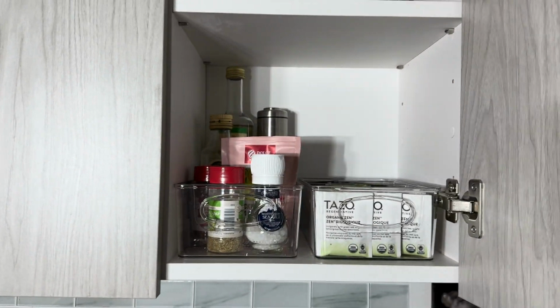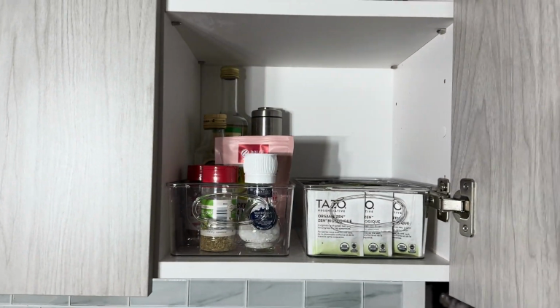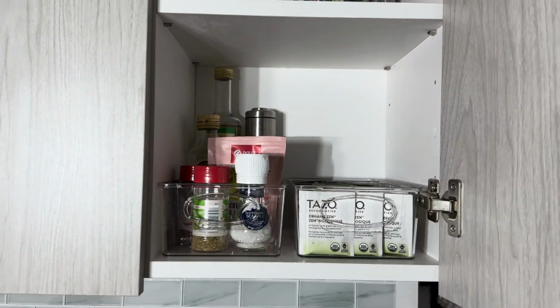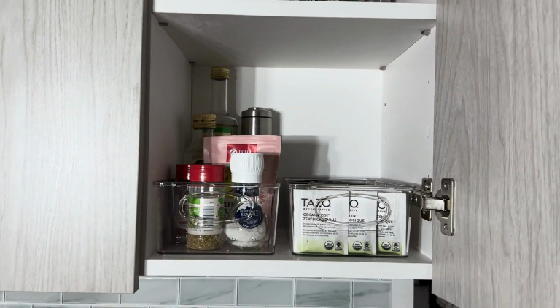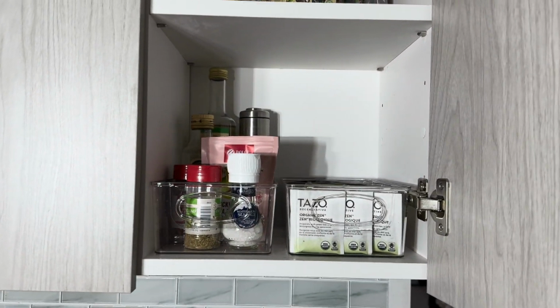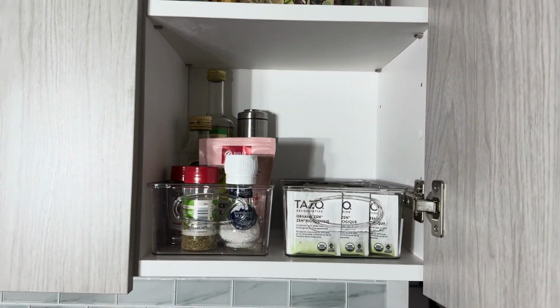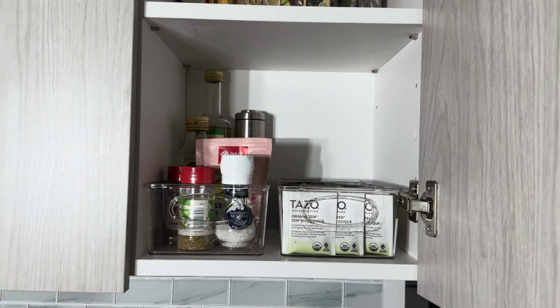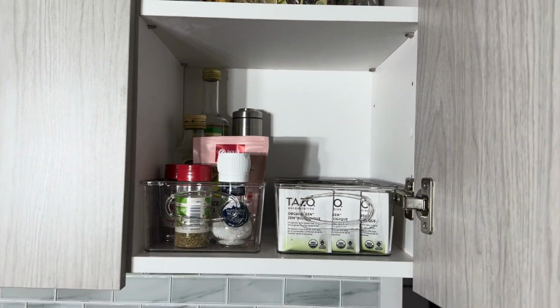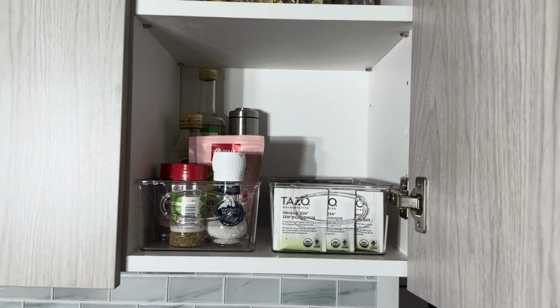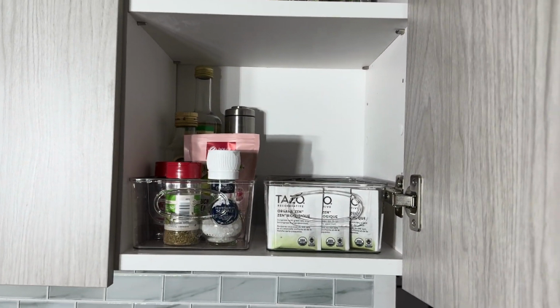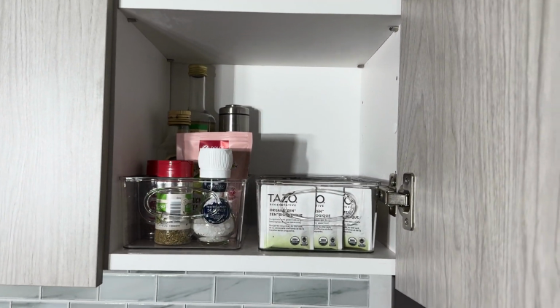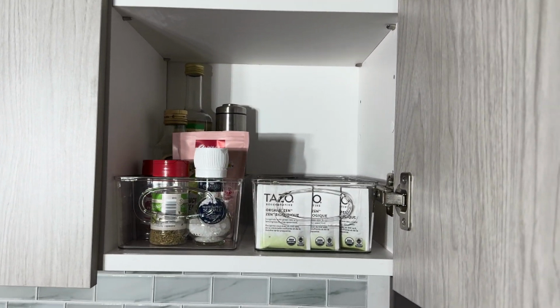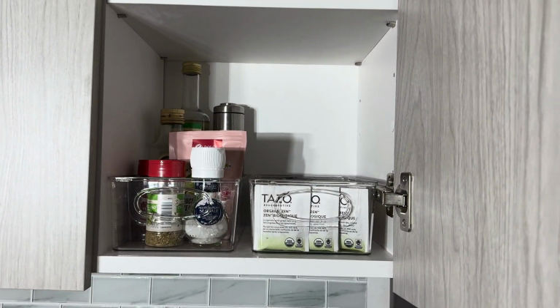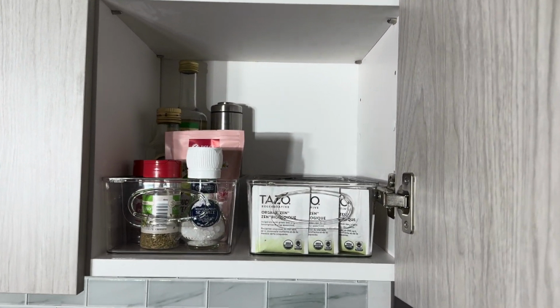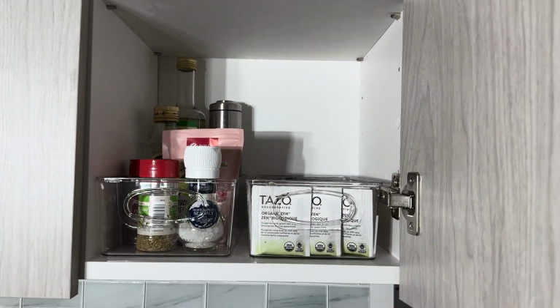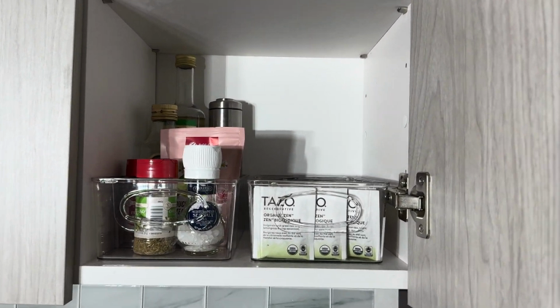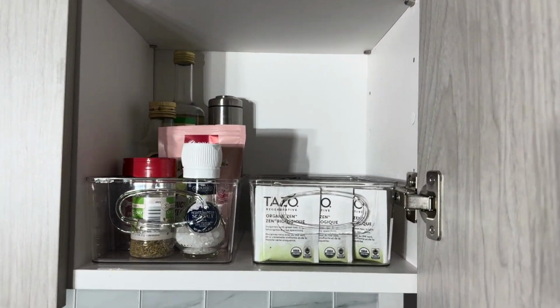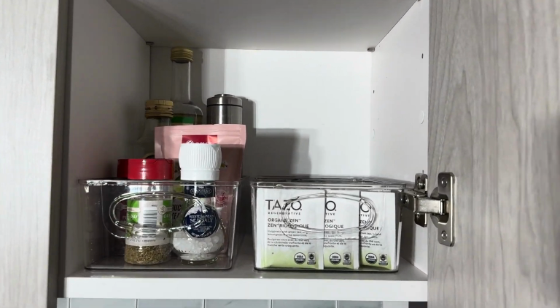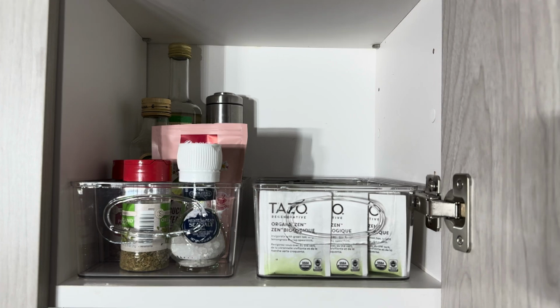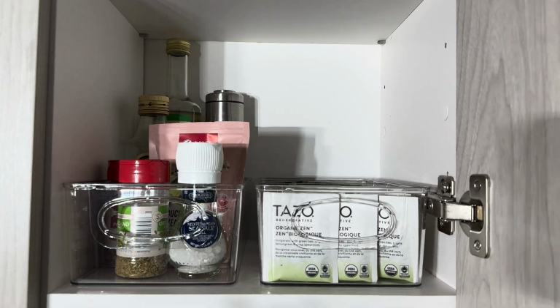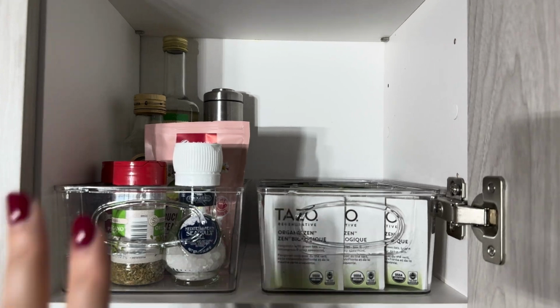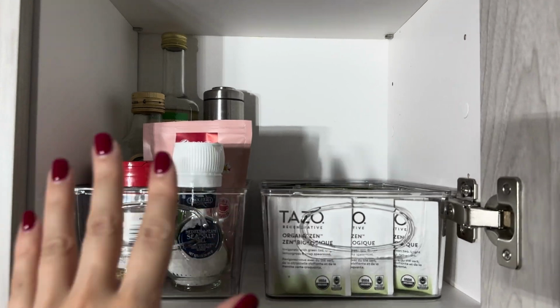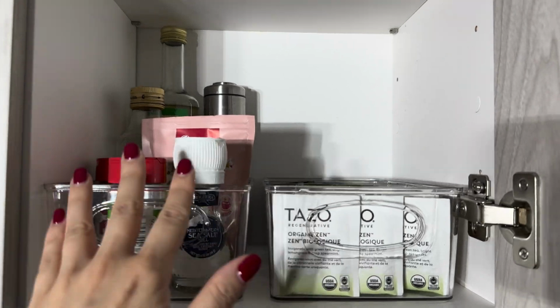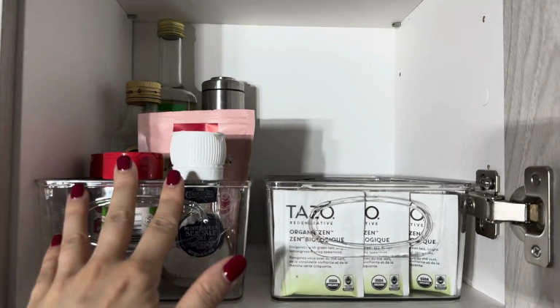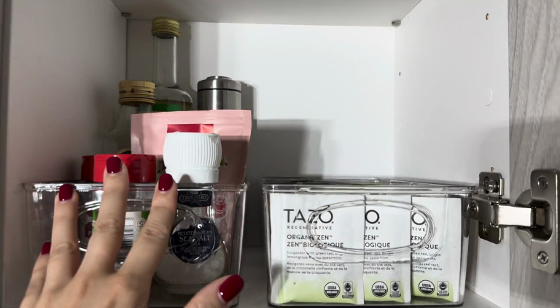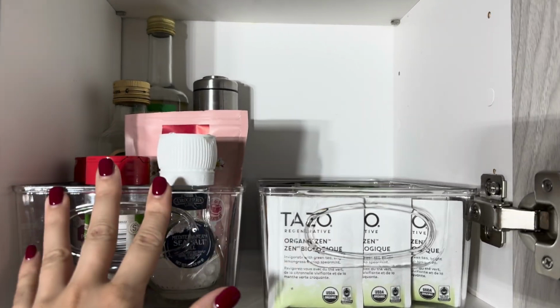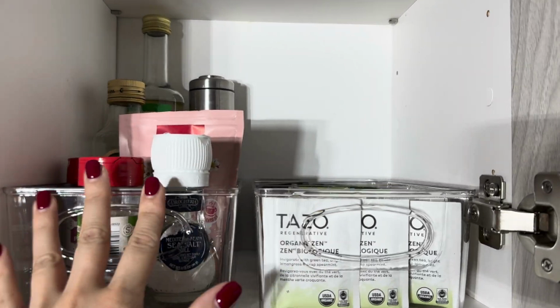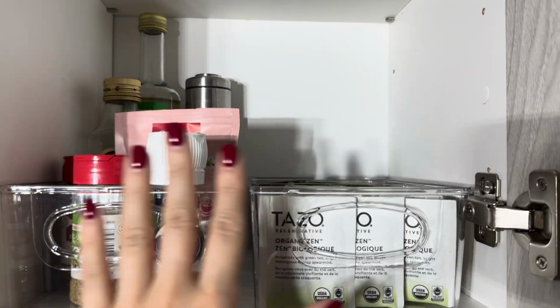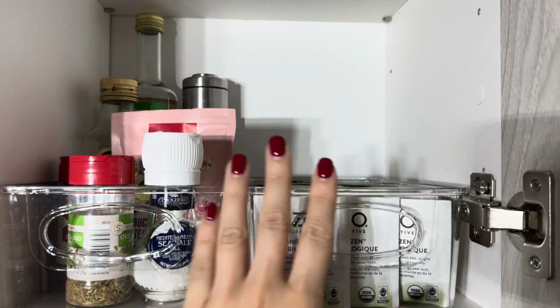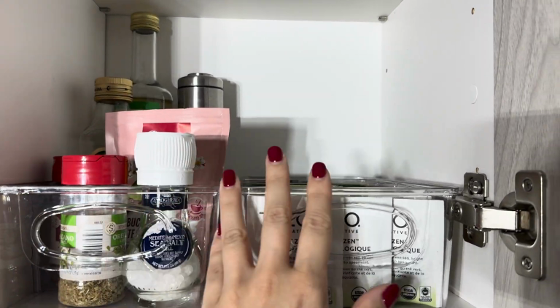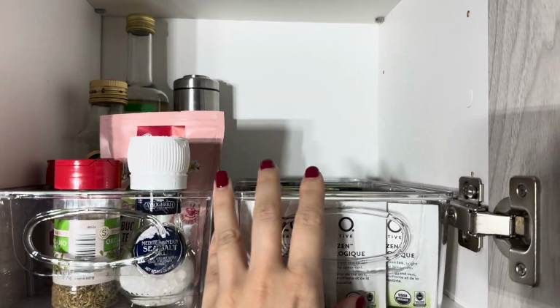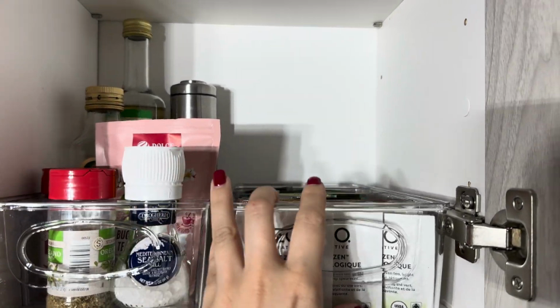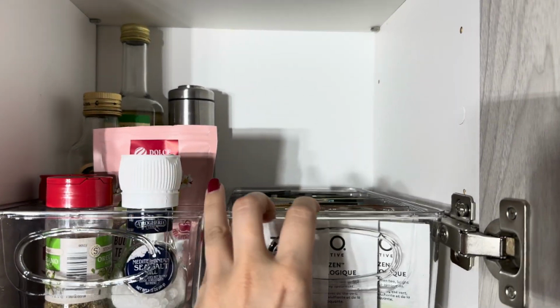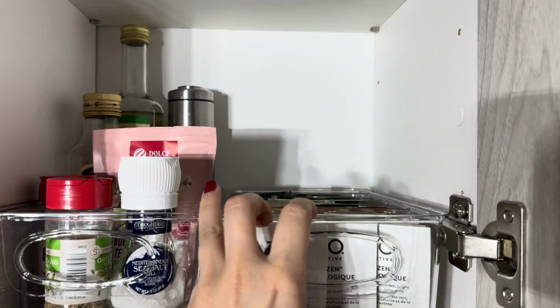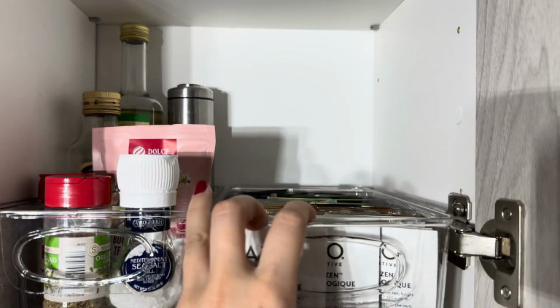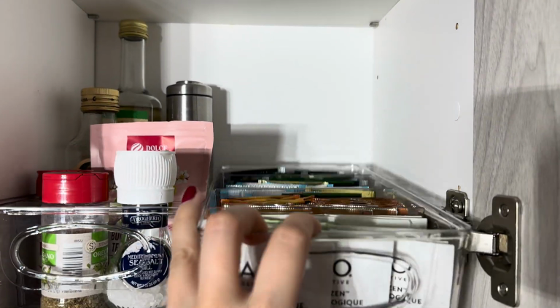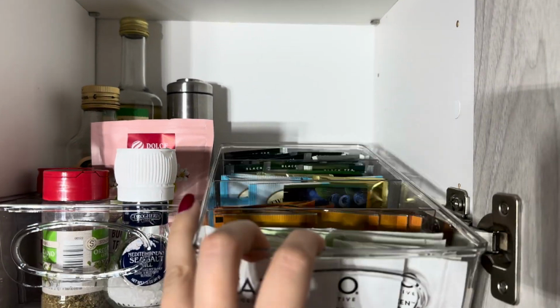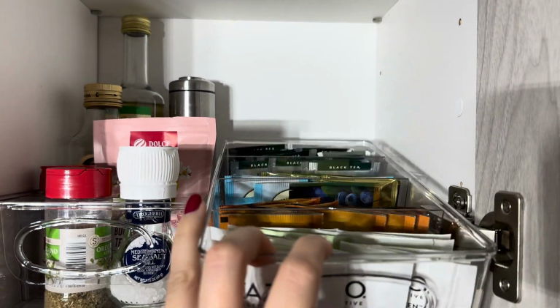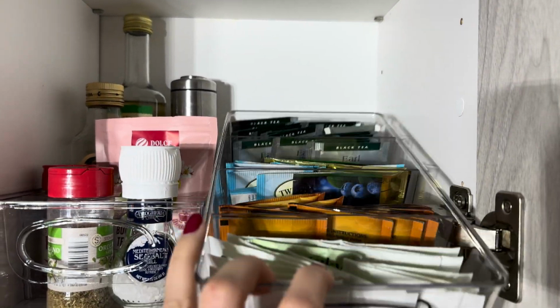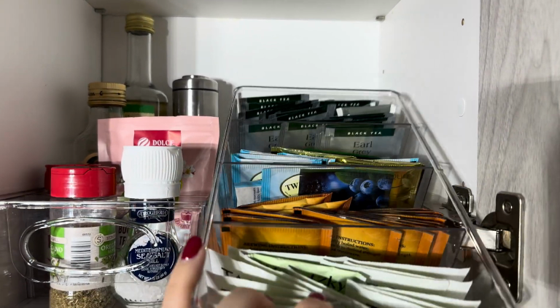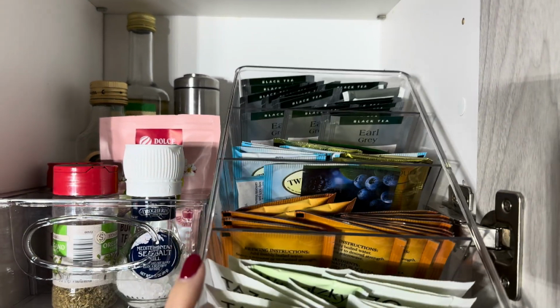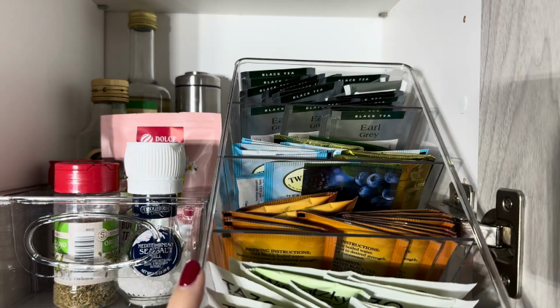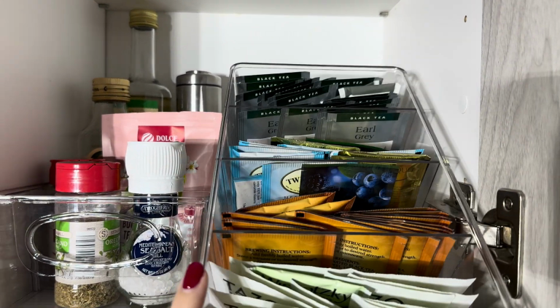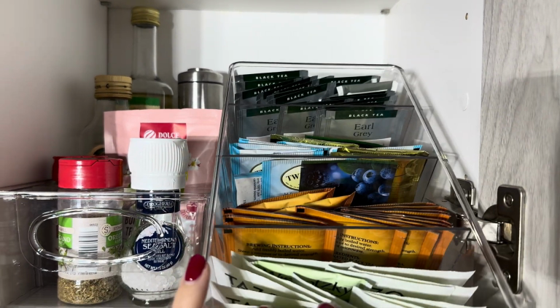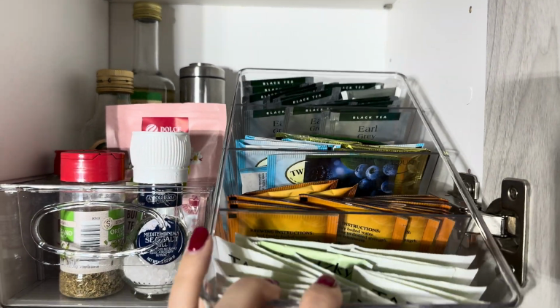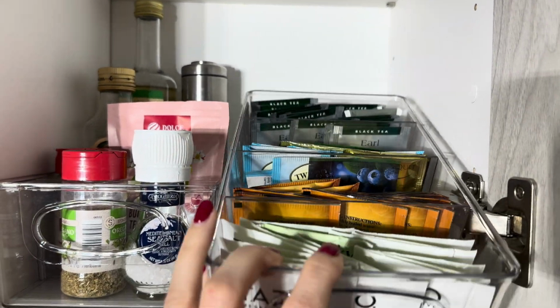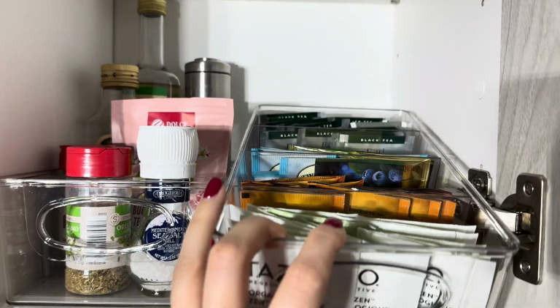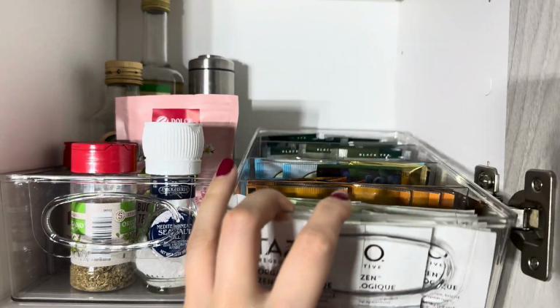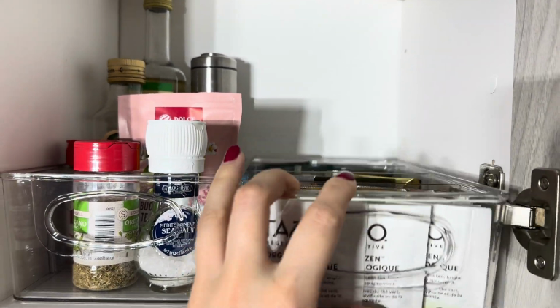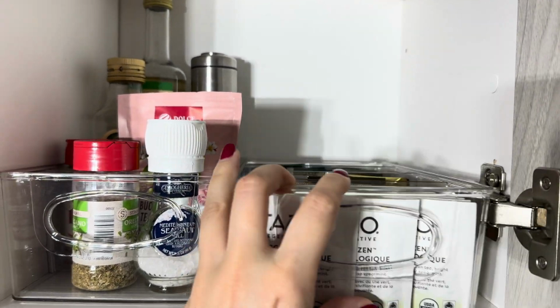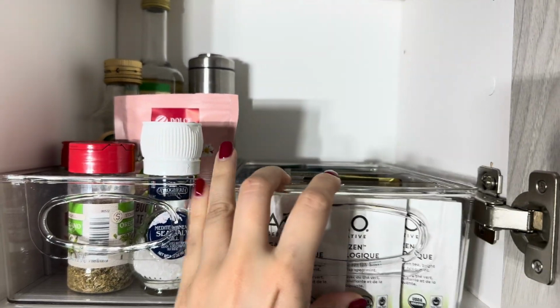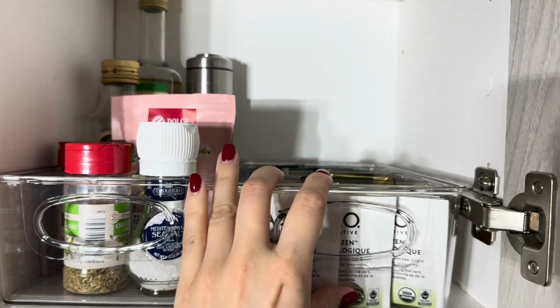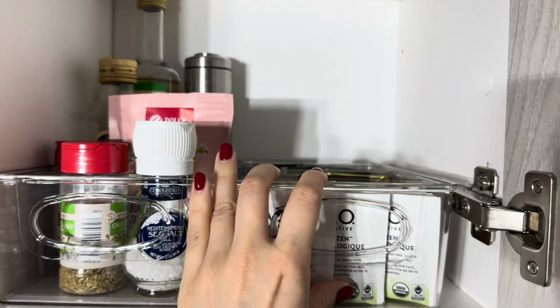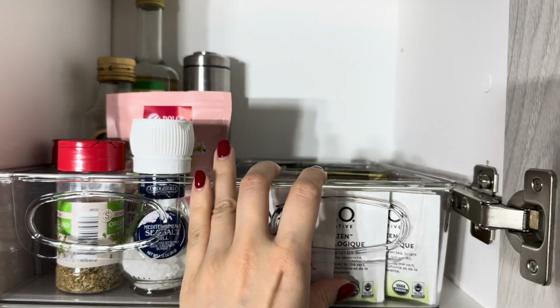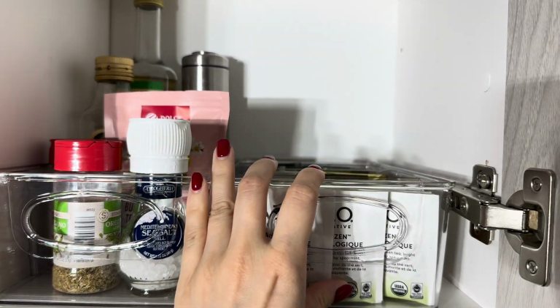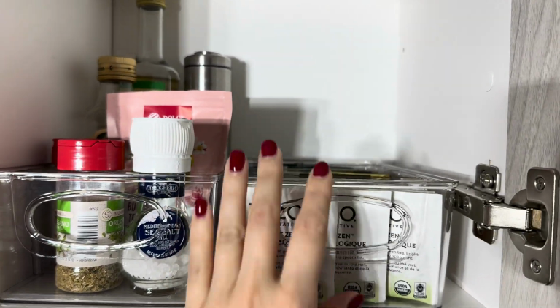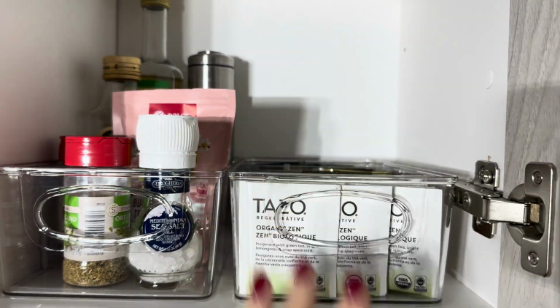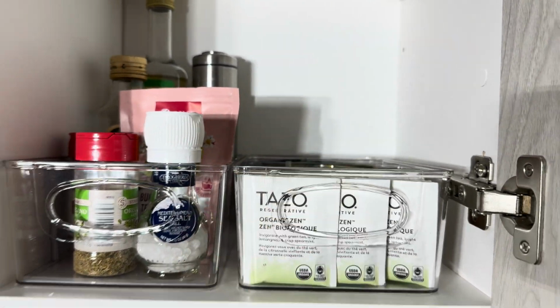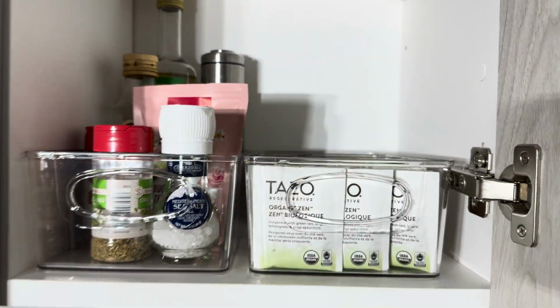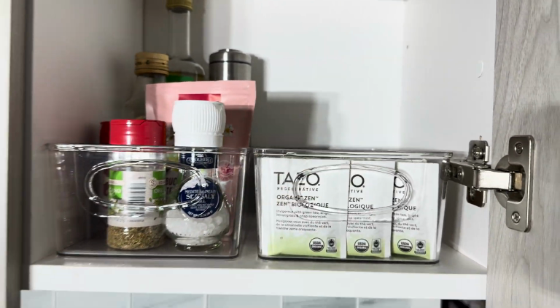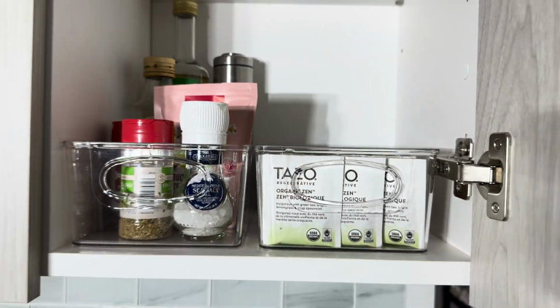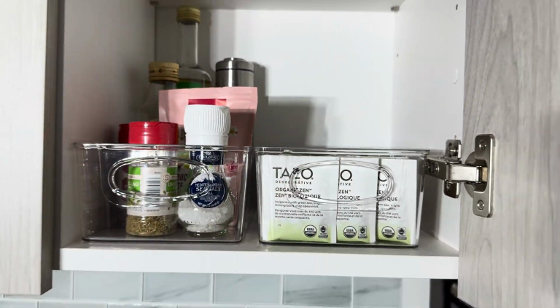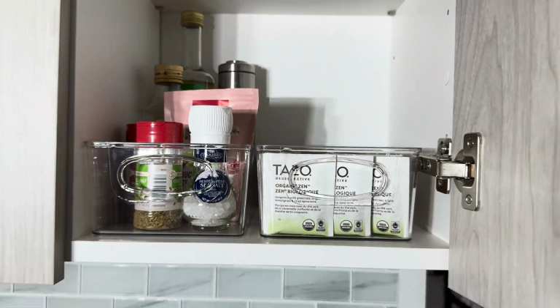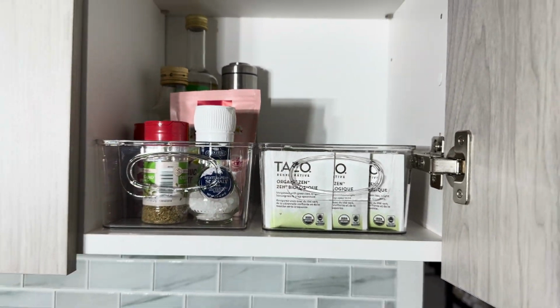I will definitely recommend you to buy these bin organizers. You can find this product on Amazon.